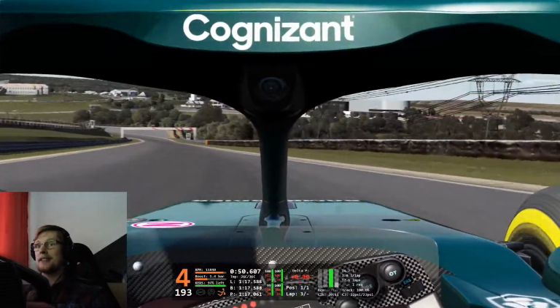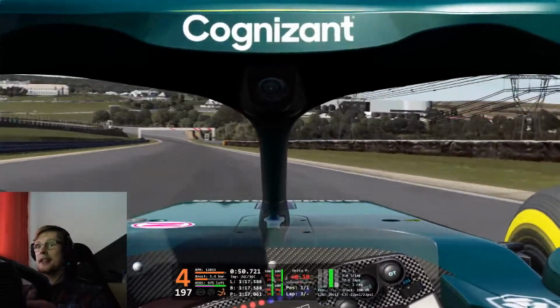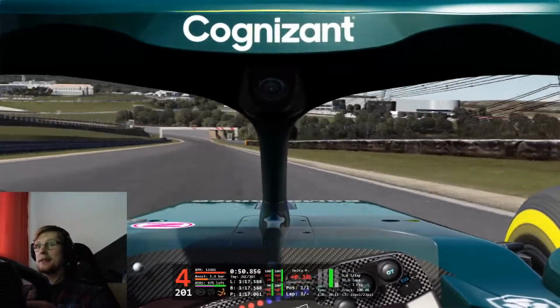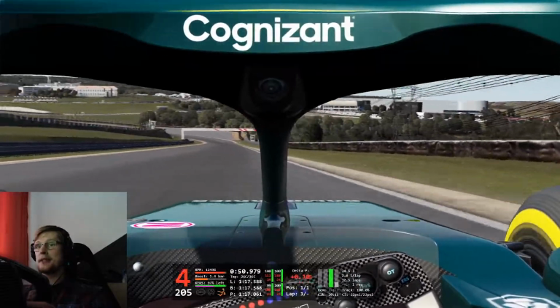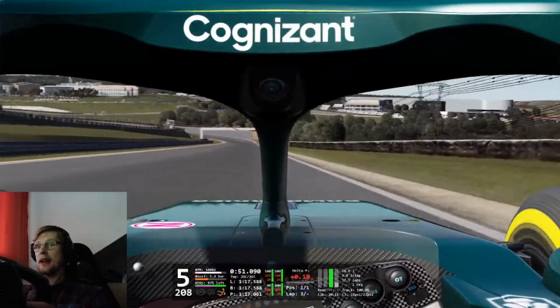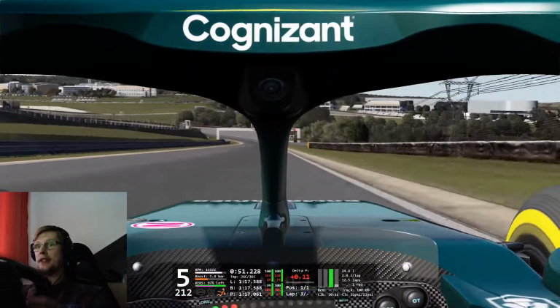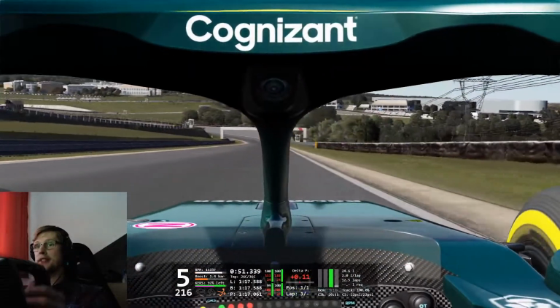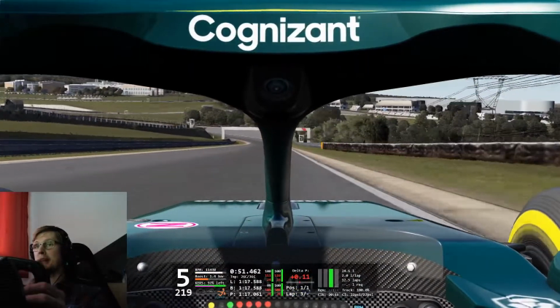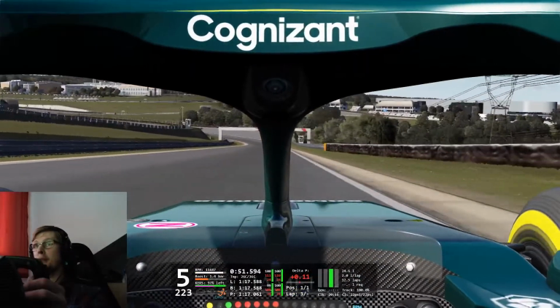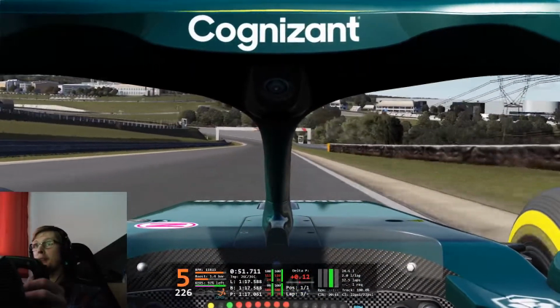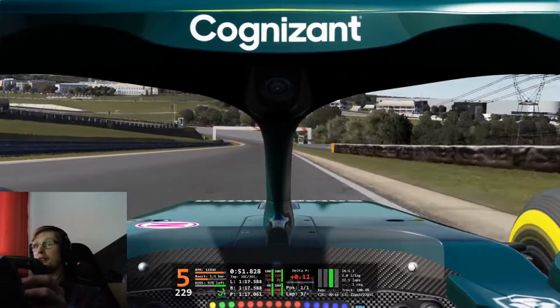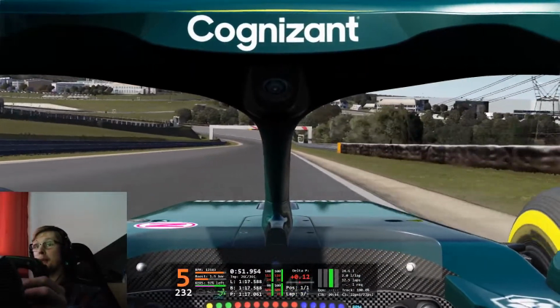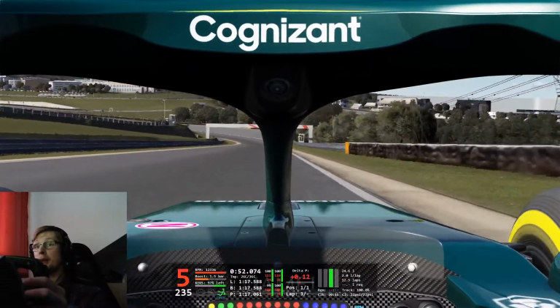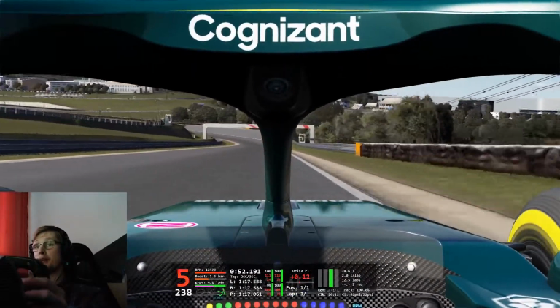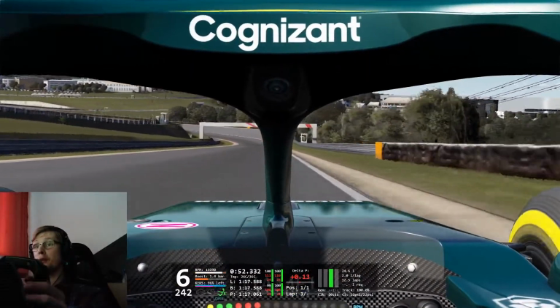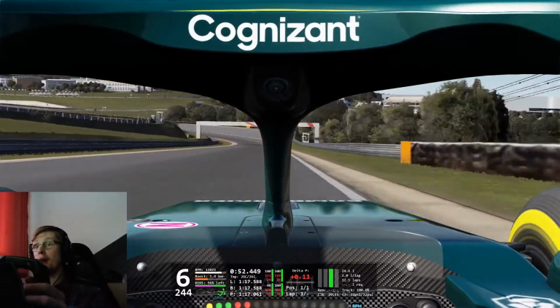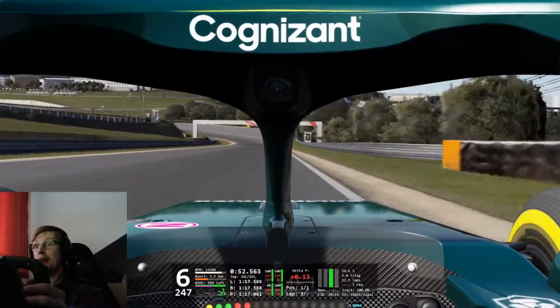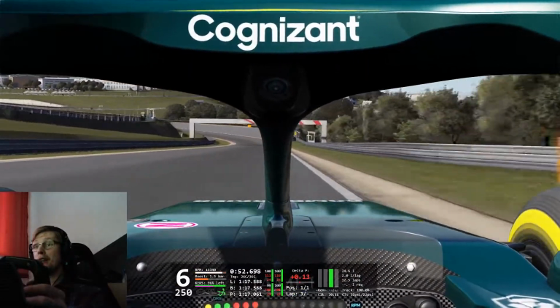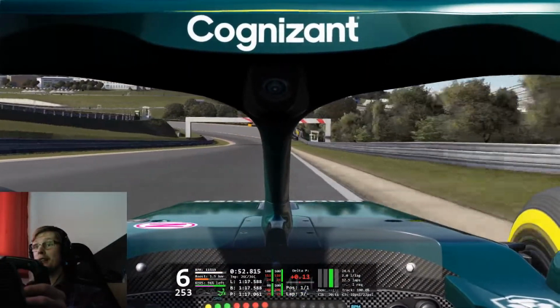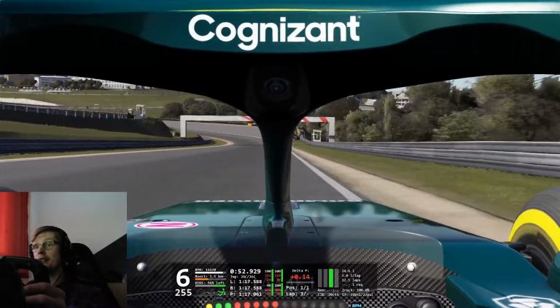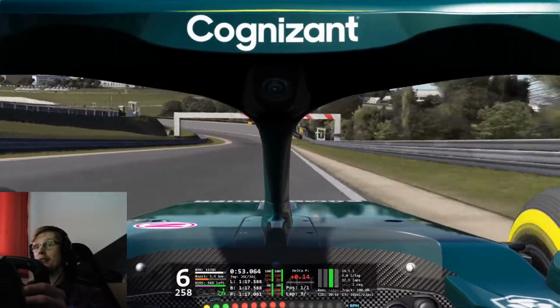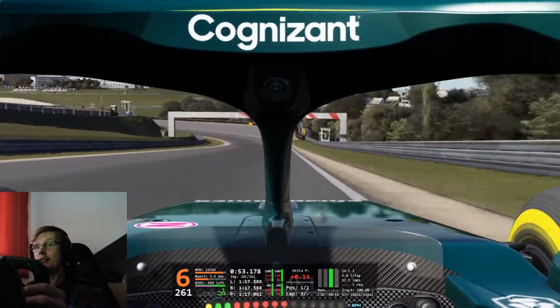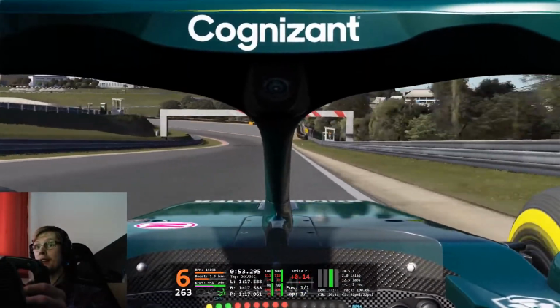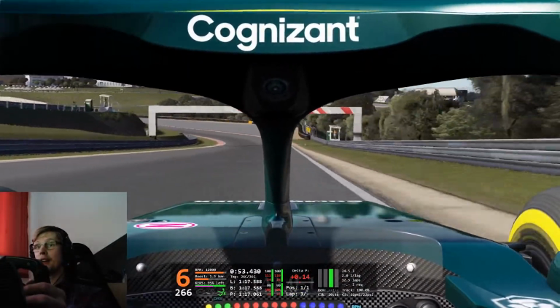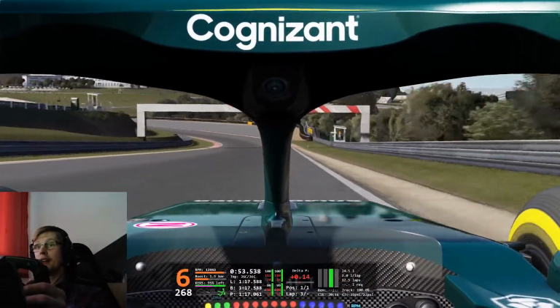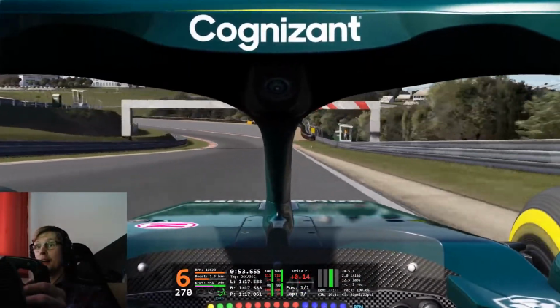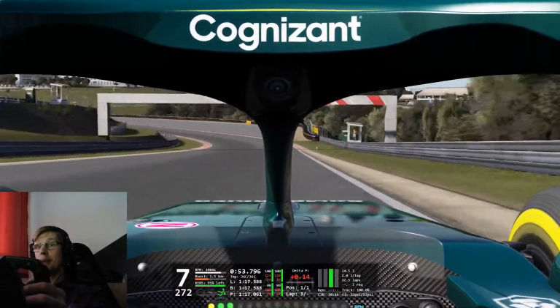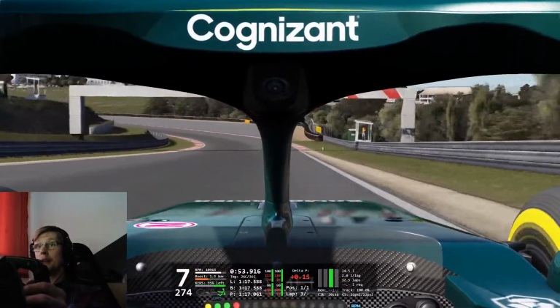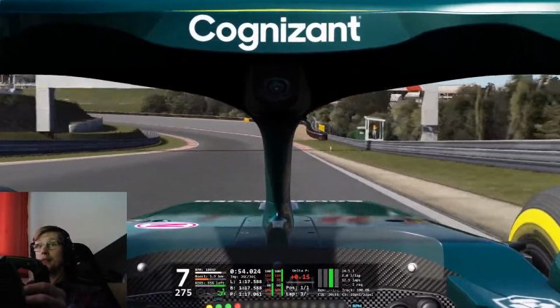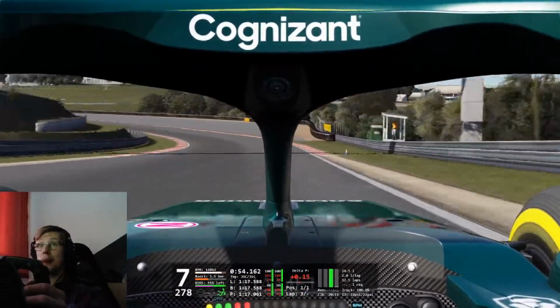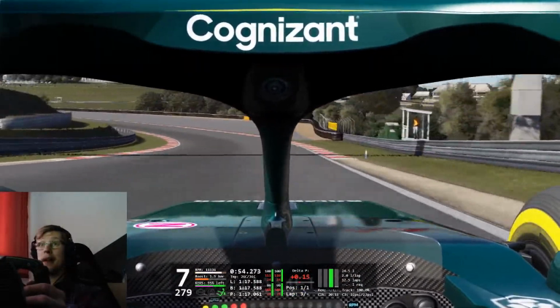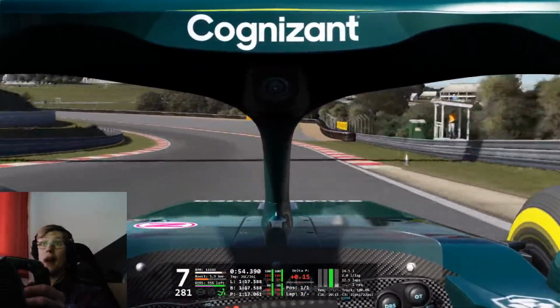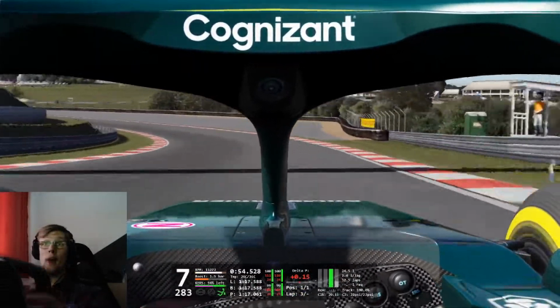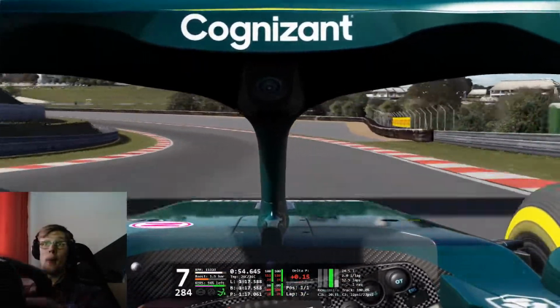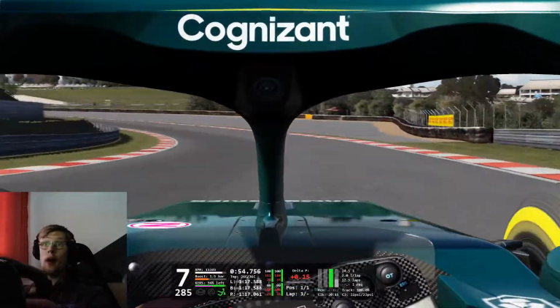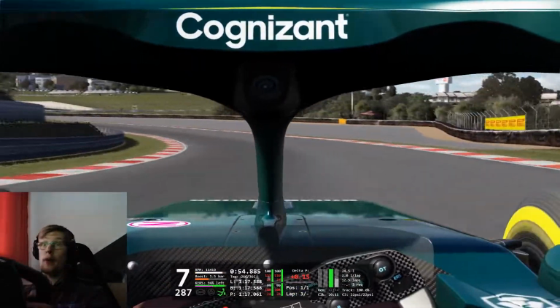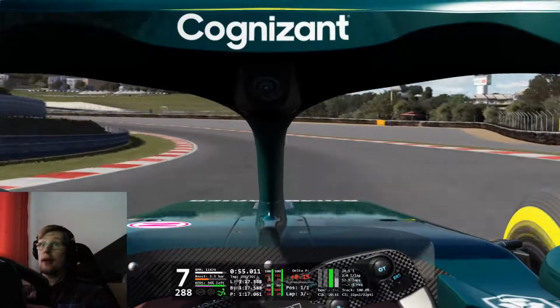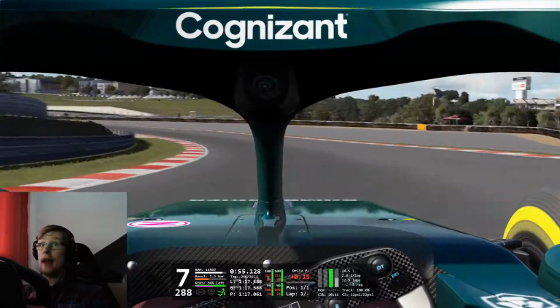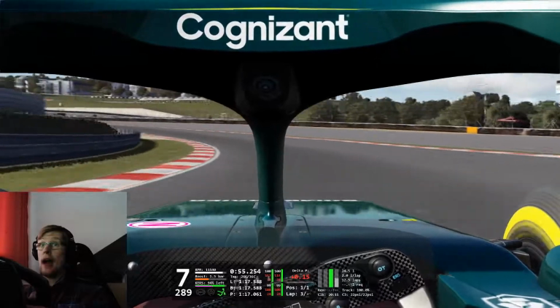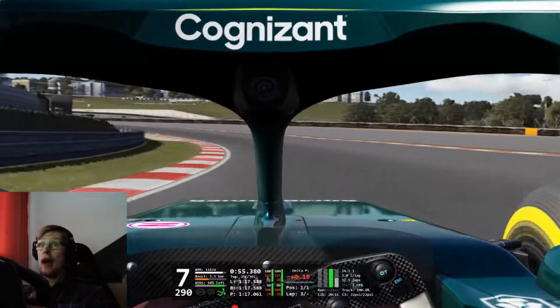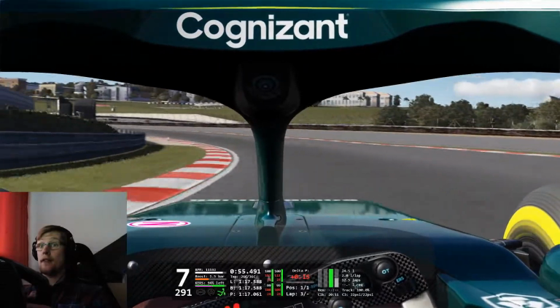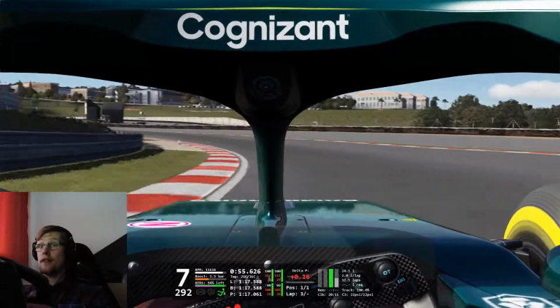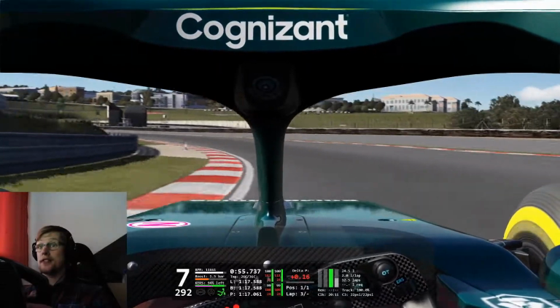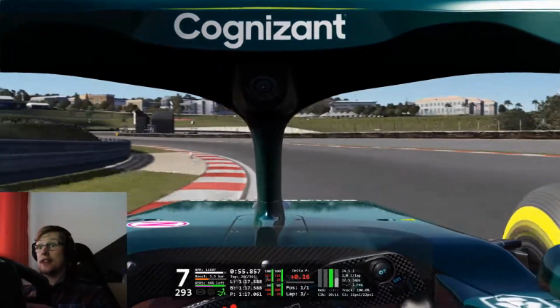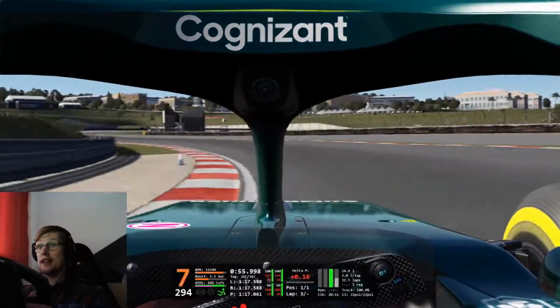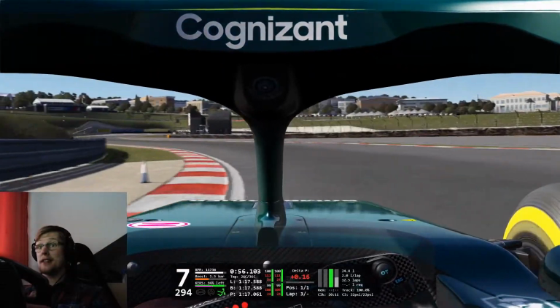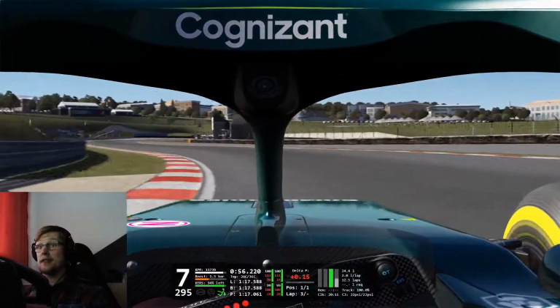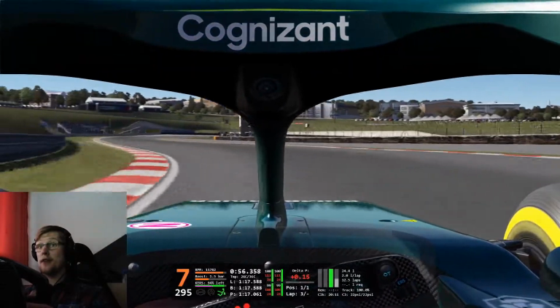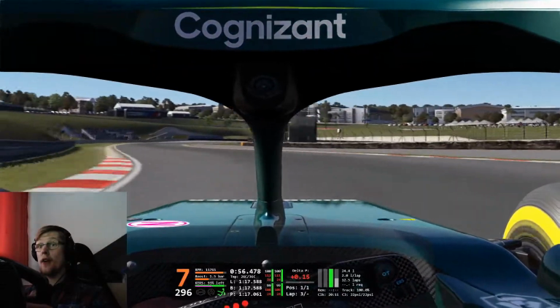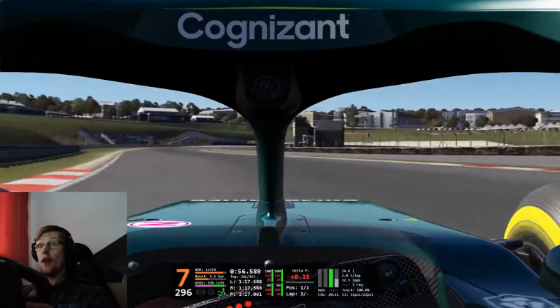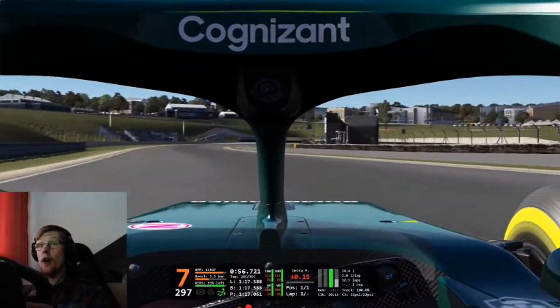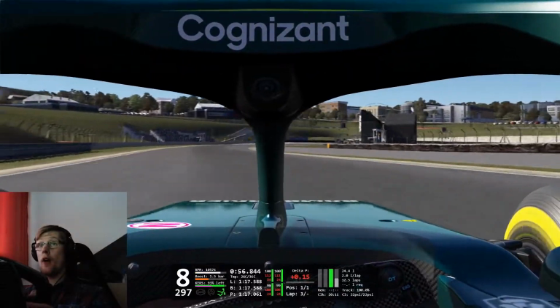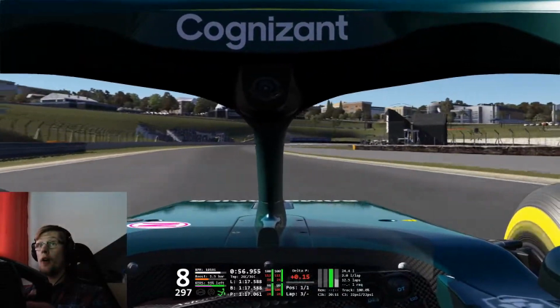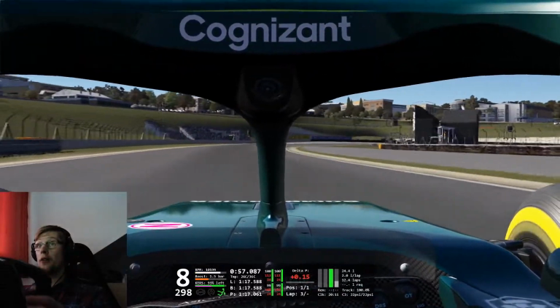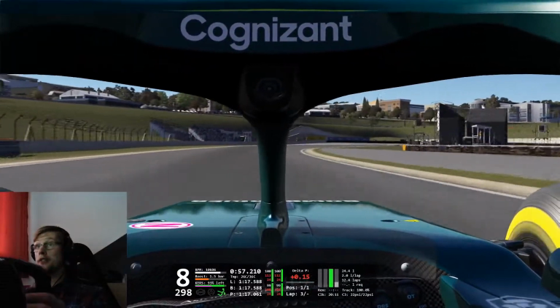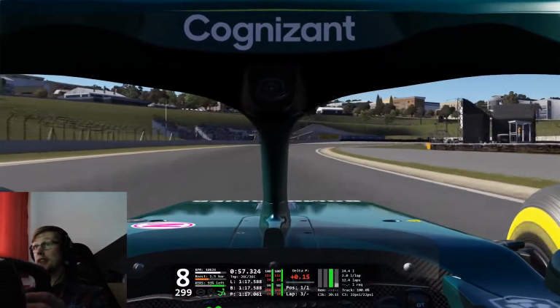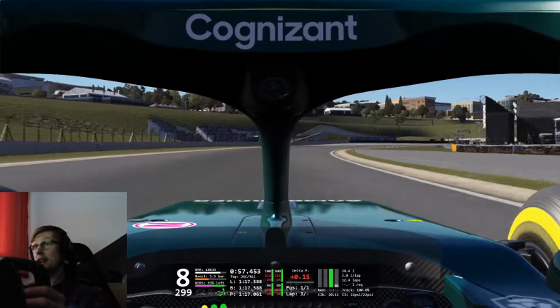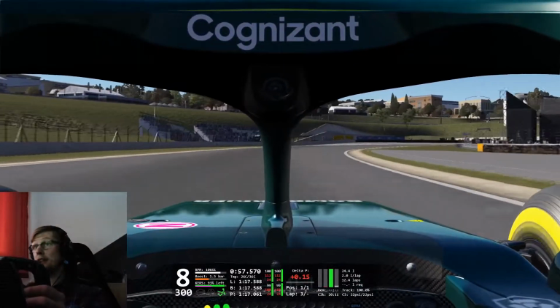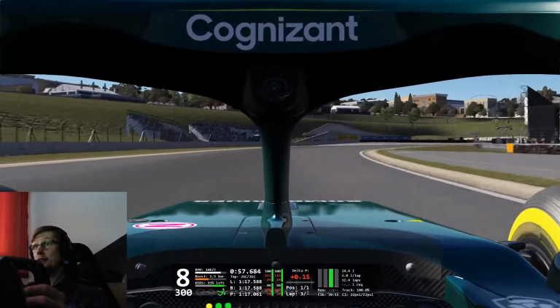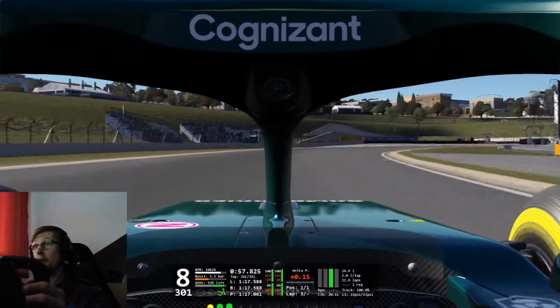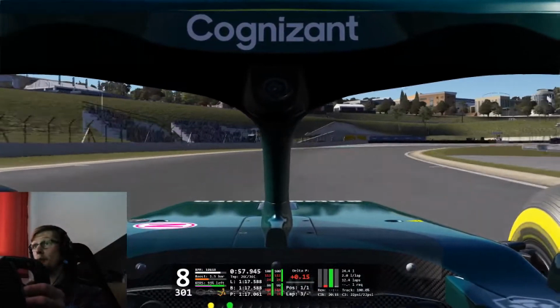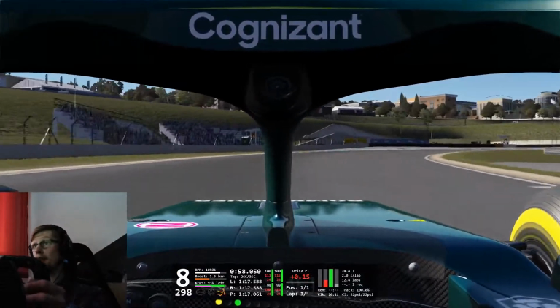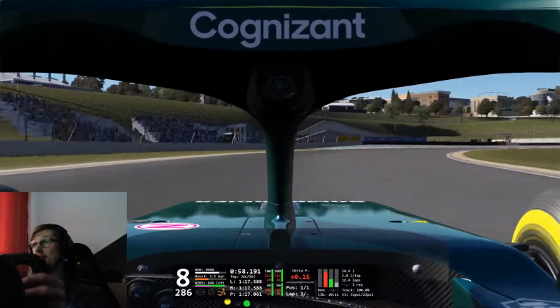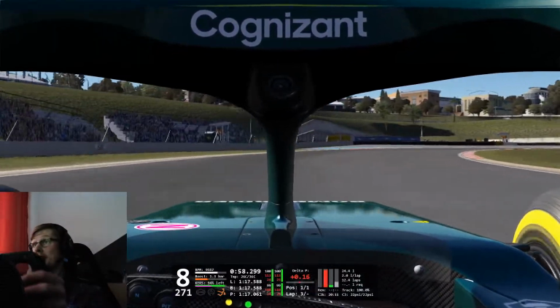It seems like the skin makers are pretty quick, because by now we already have skins for all 10 Formula 1 teams.